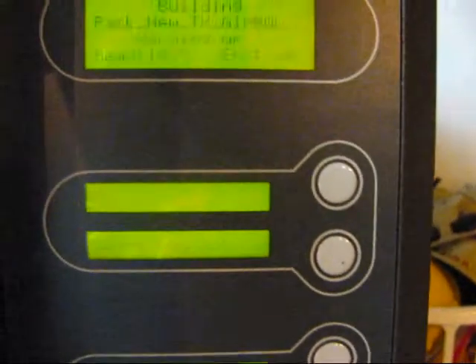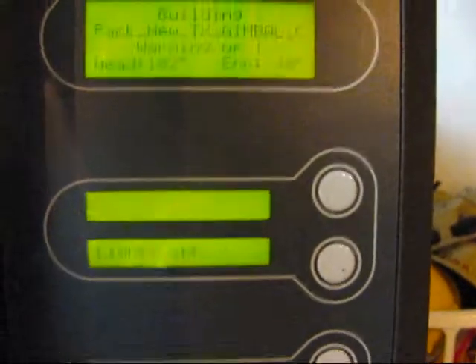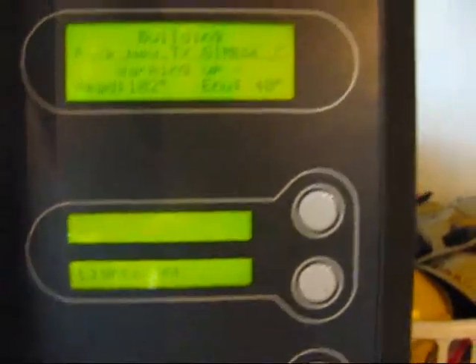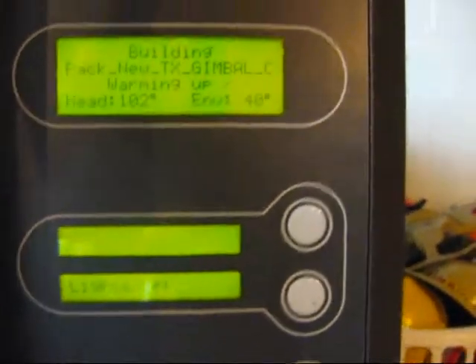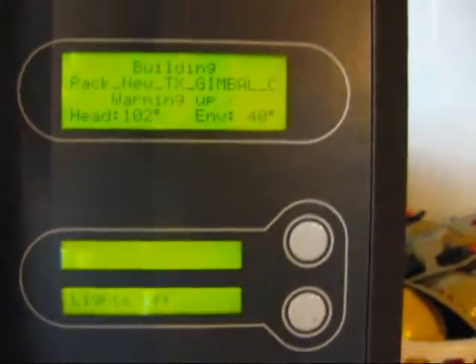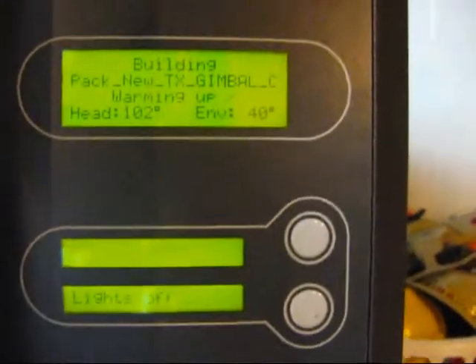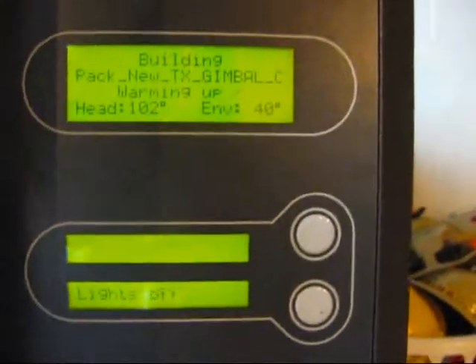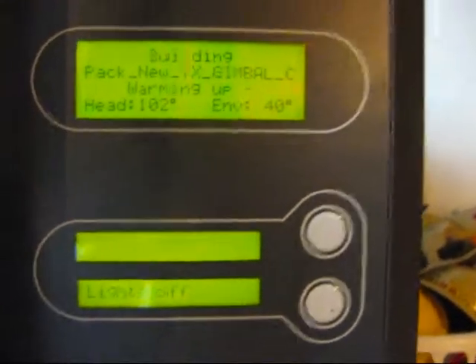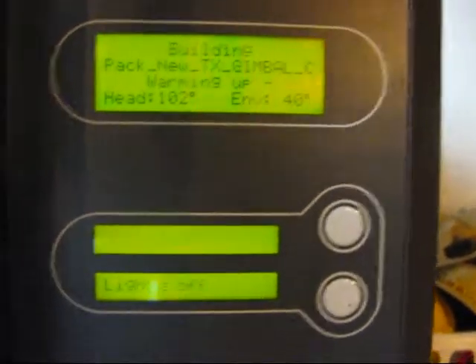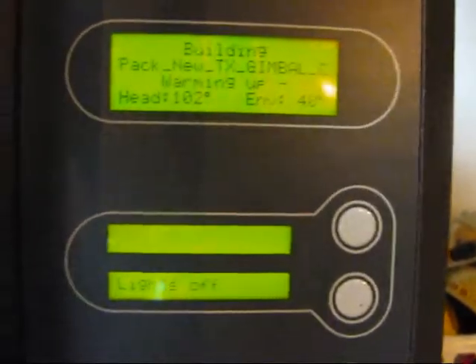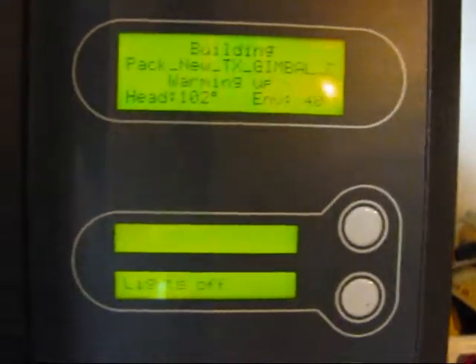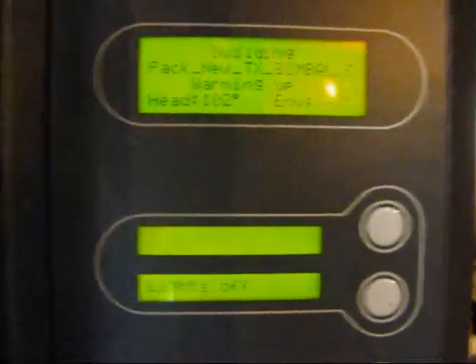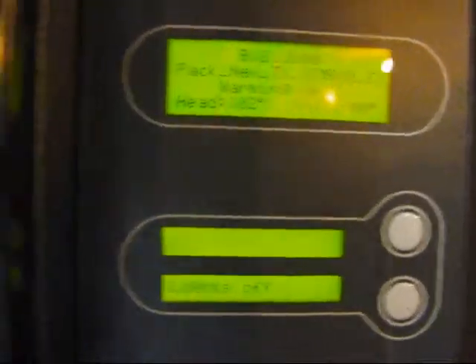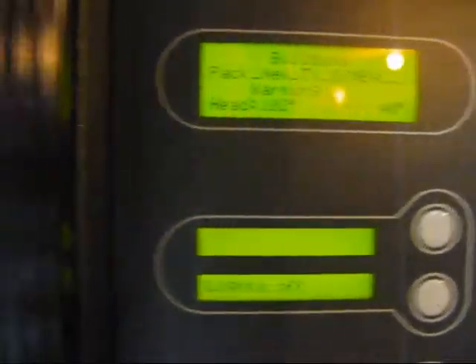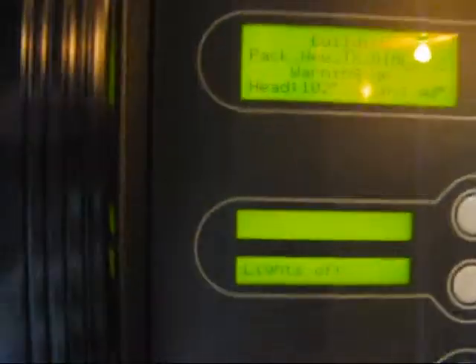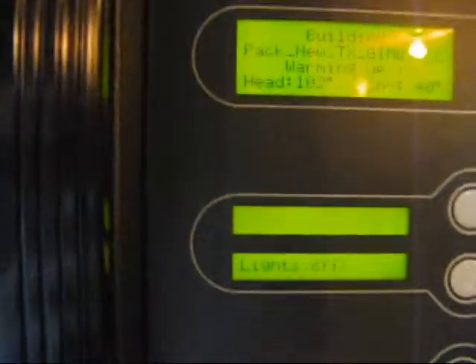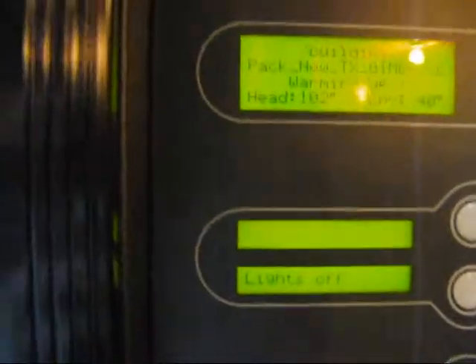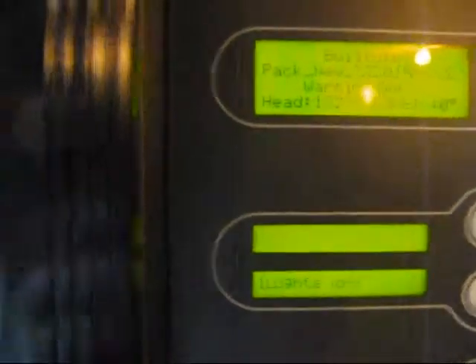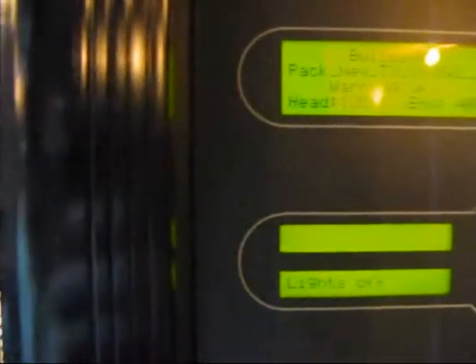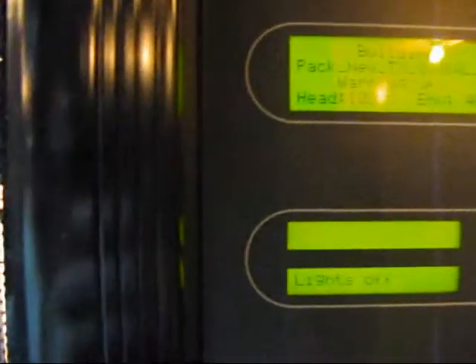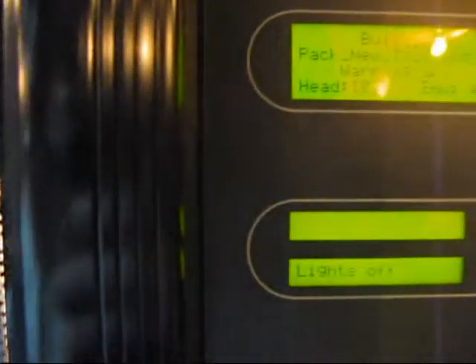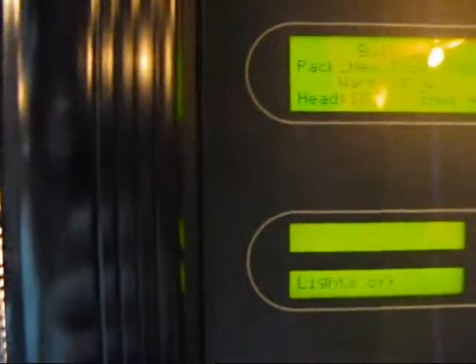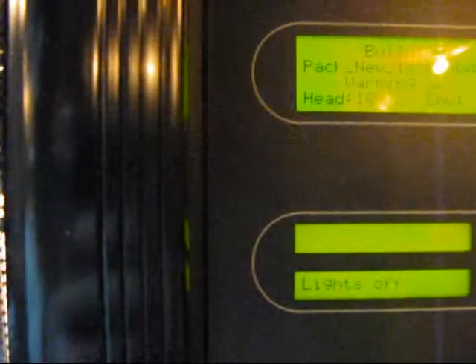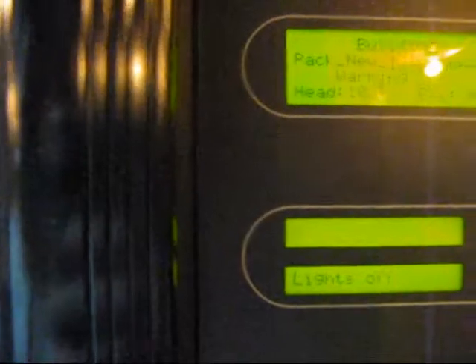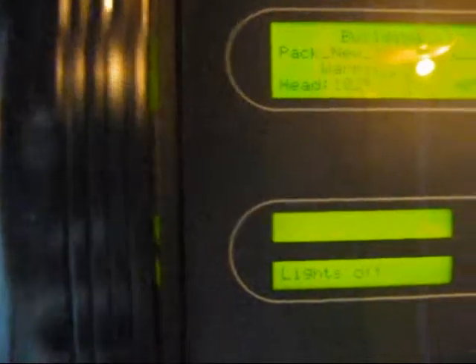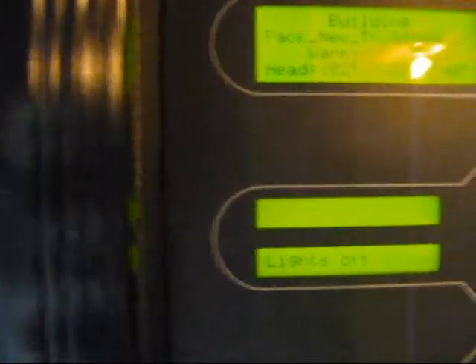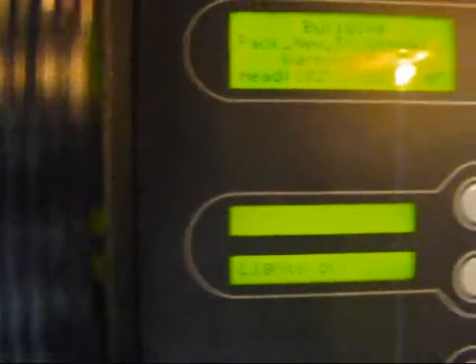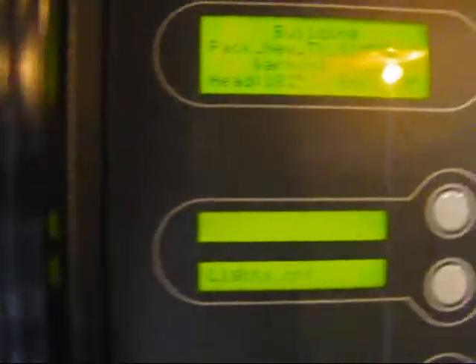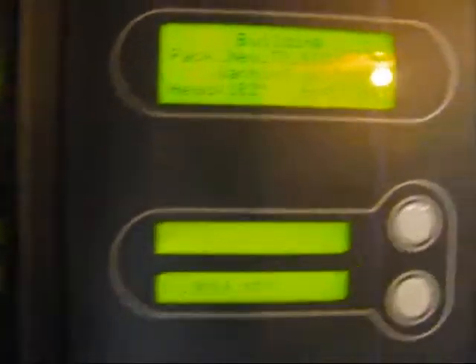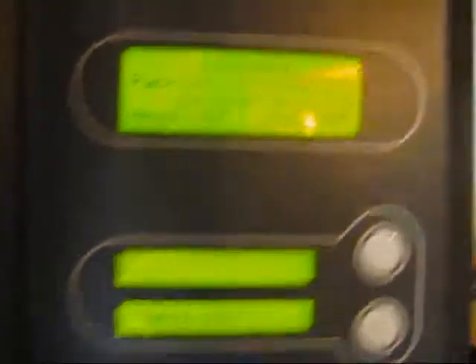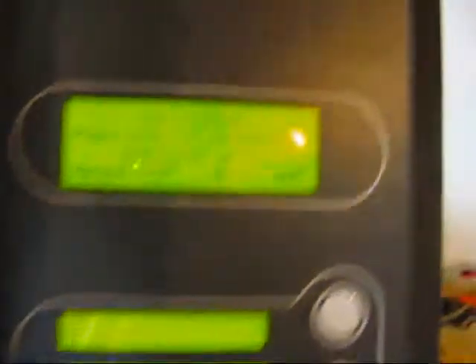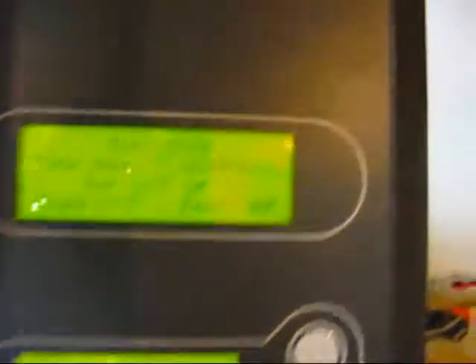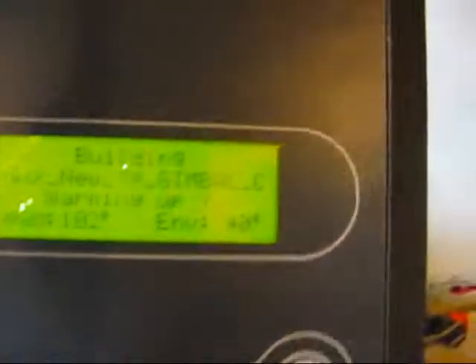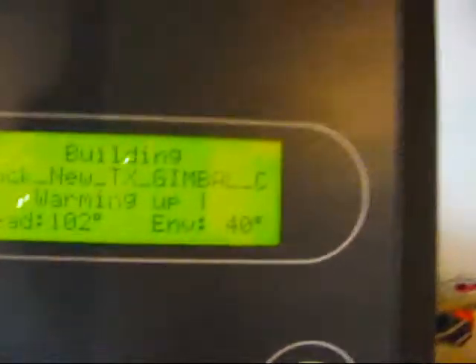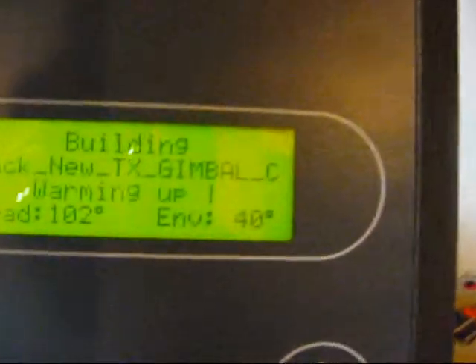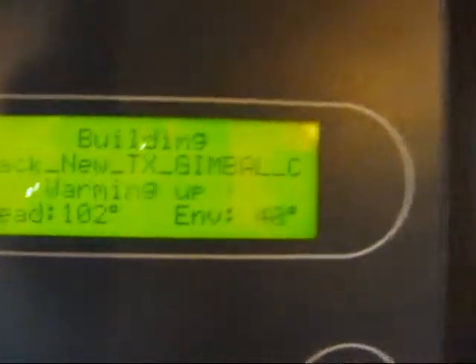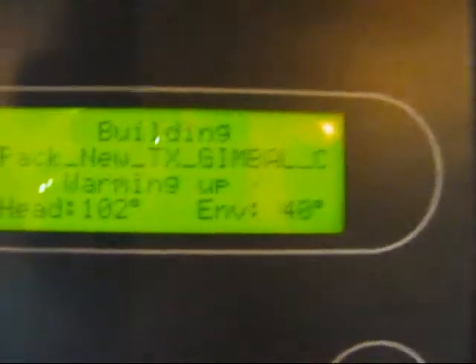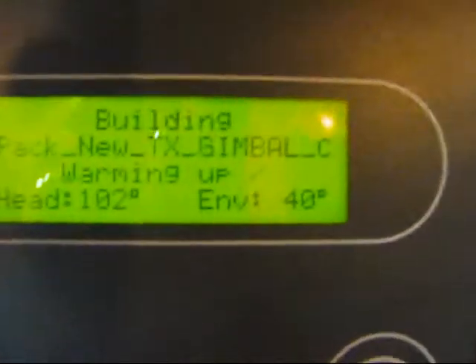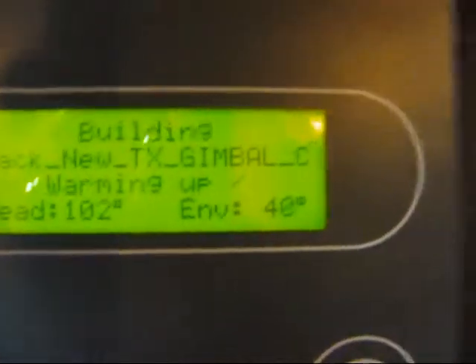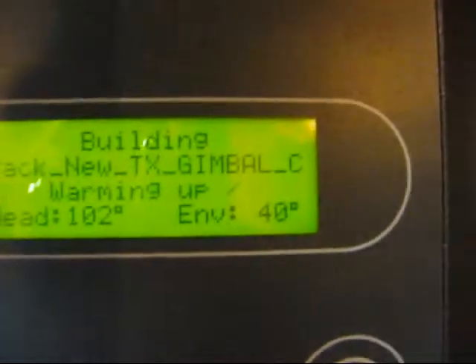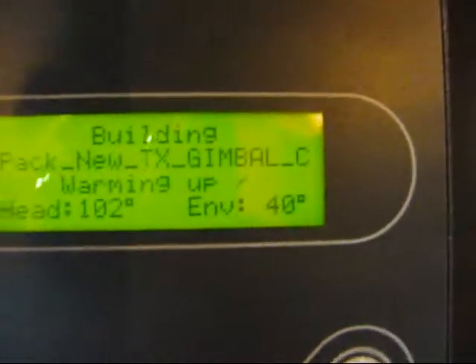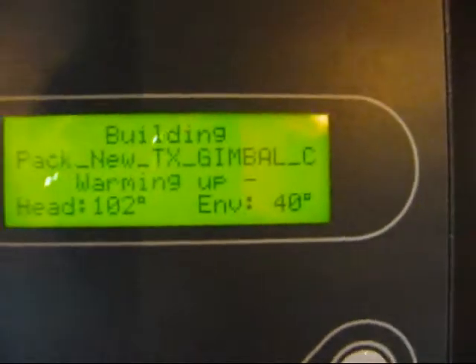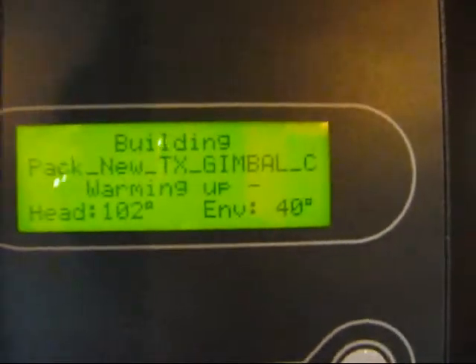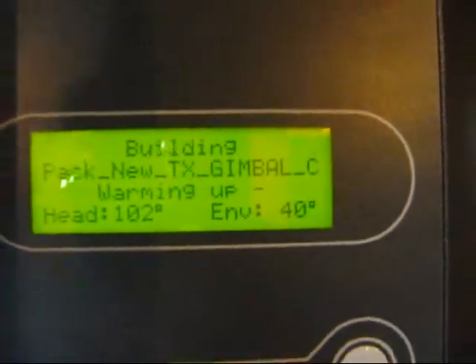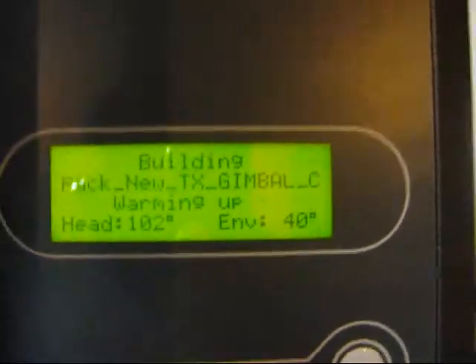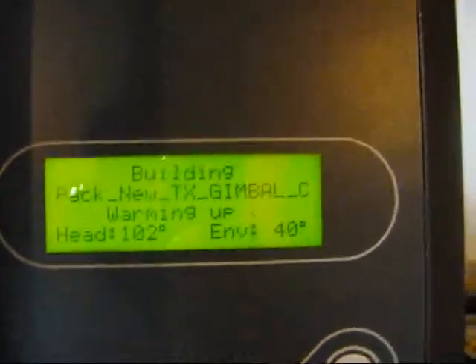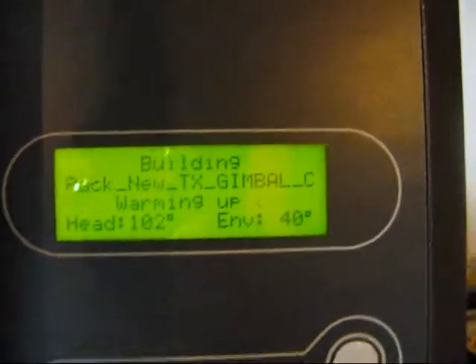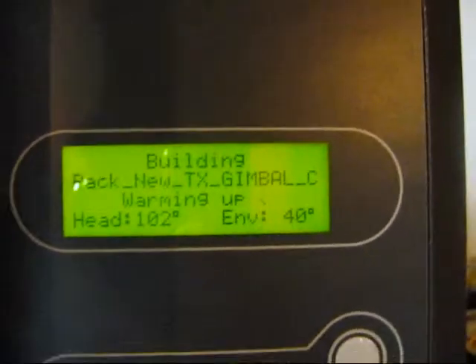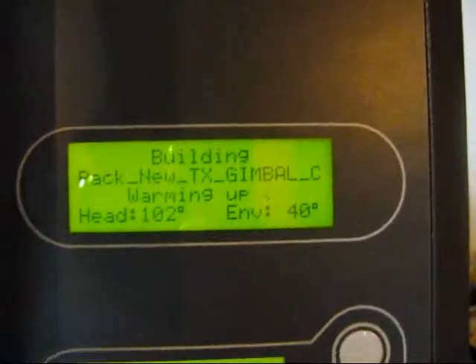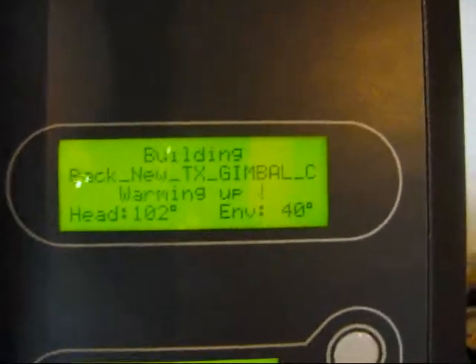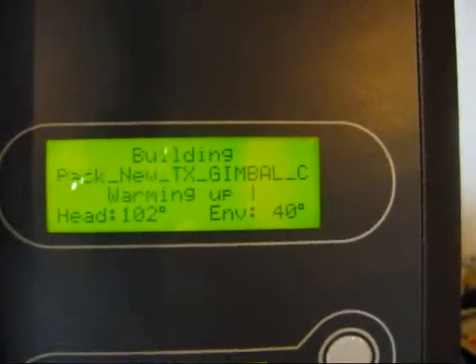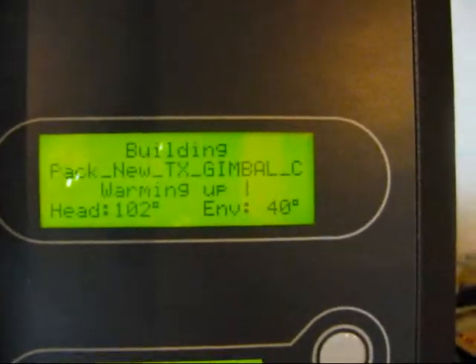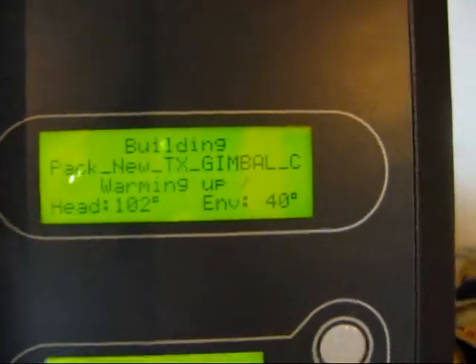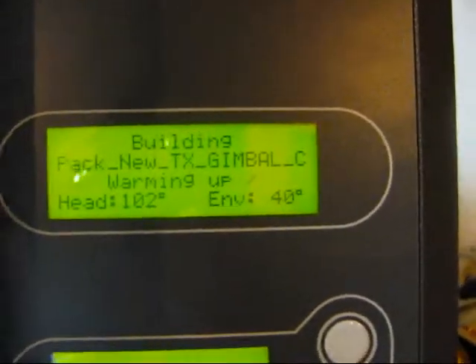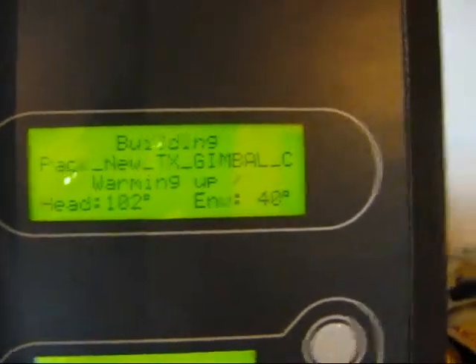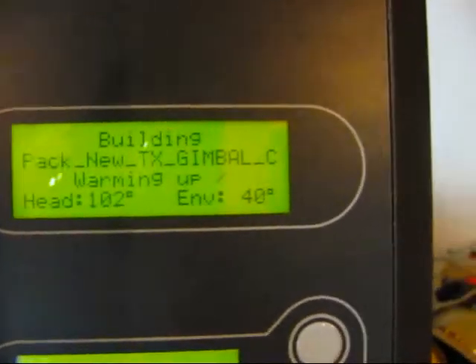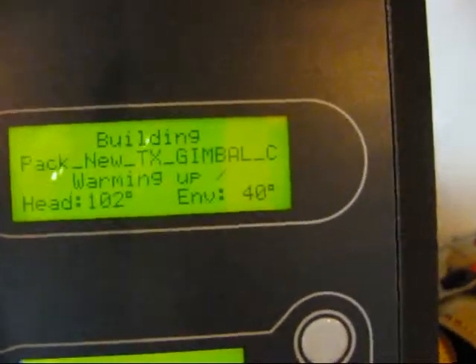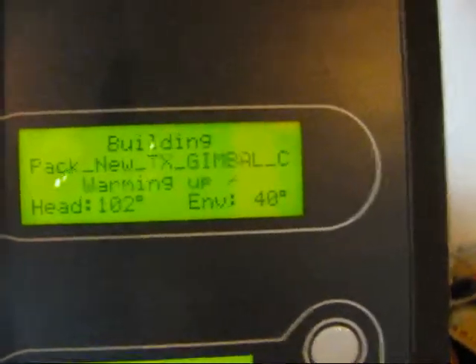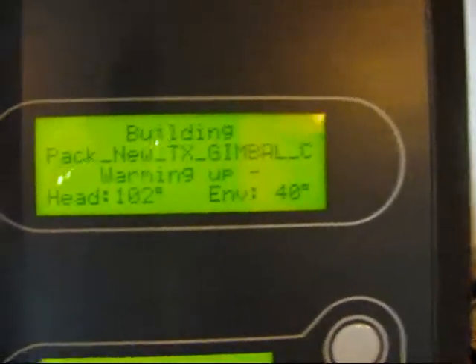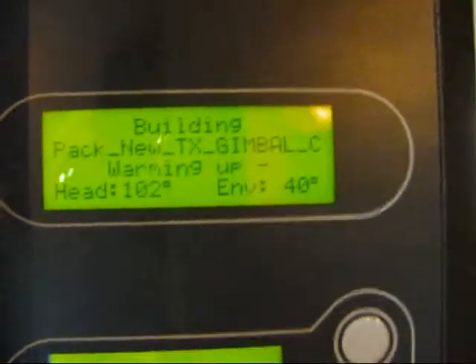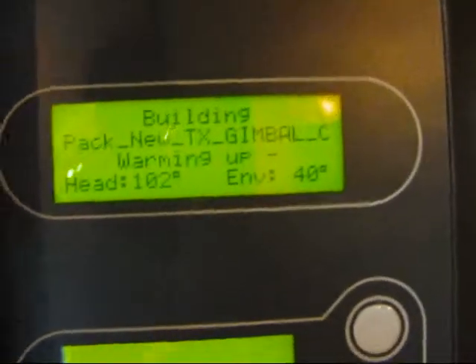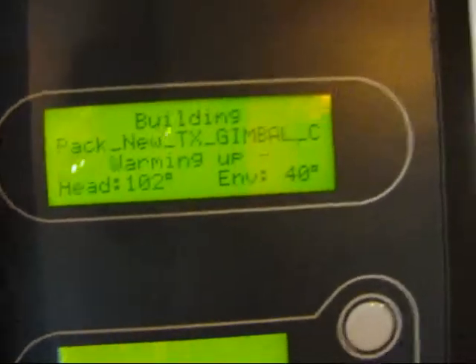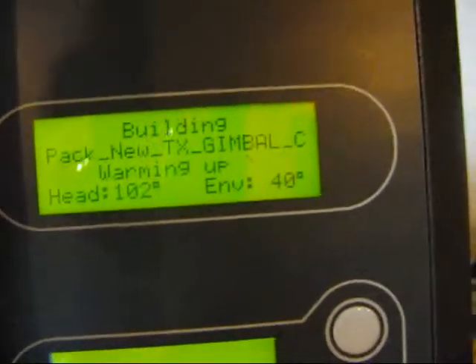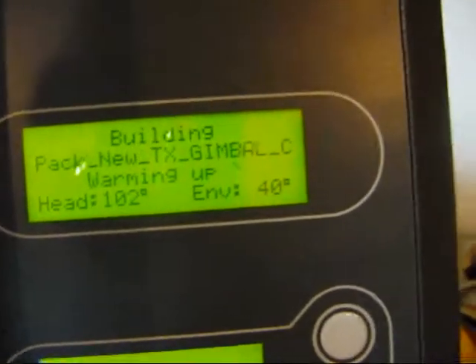I just locked the door so I cannot open it. It has to warm up to temperature, which will probably take about half an hour or so.